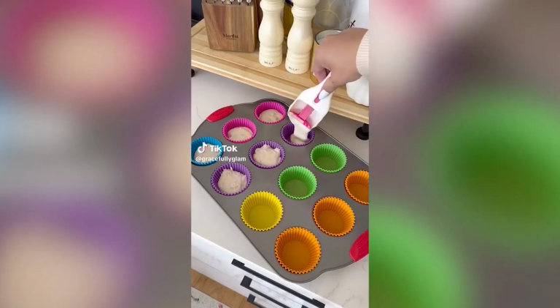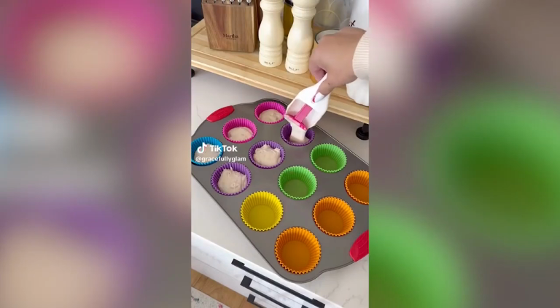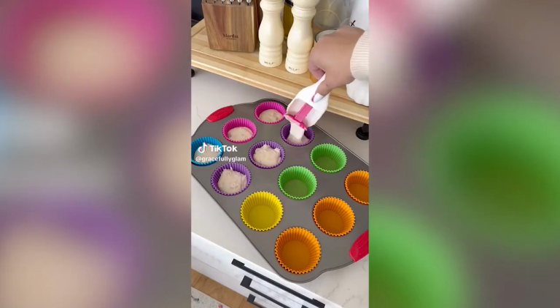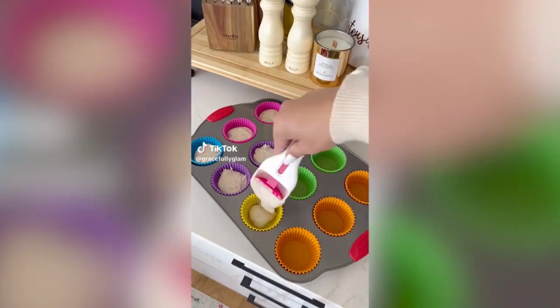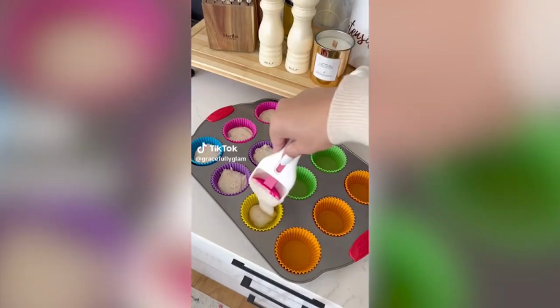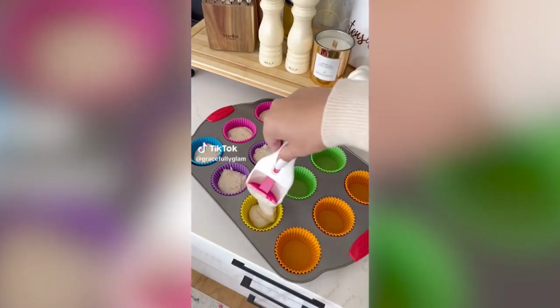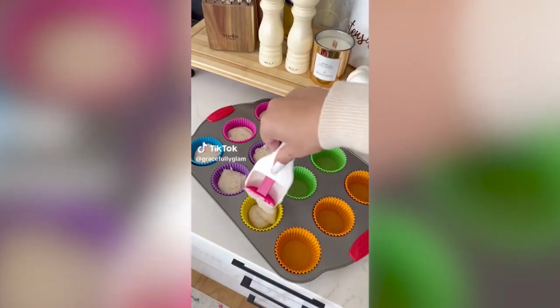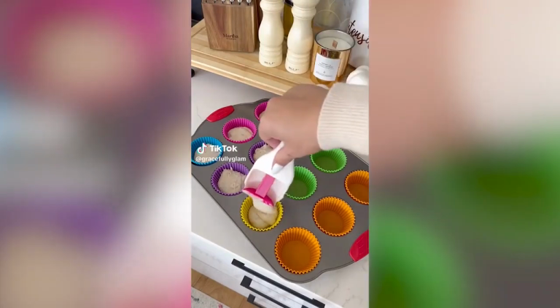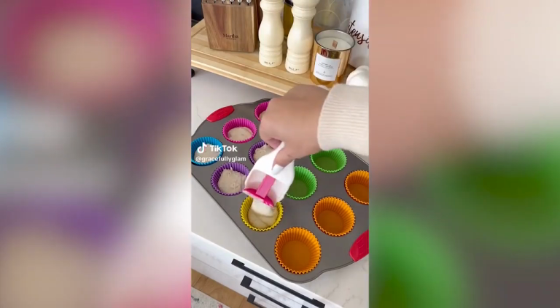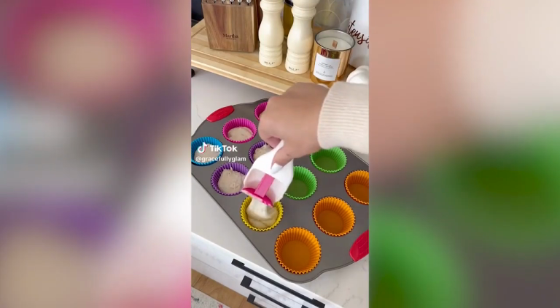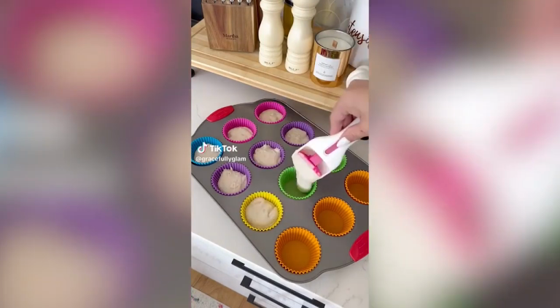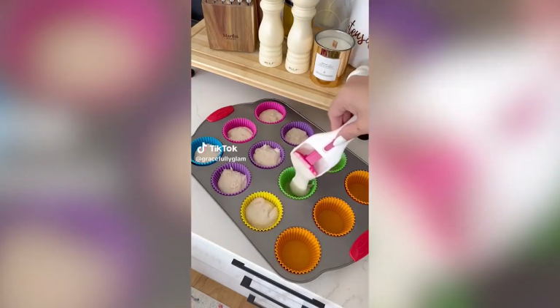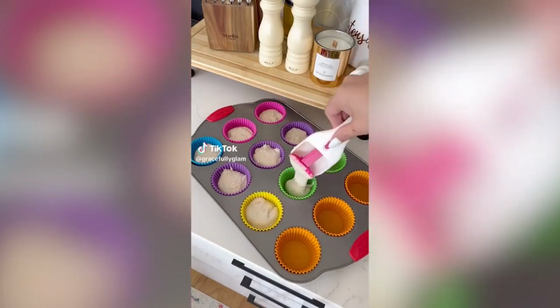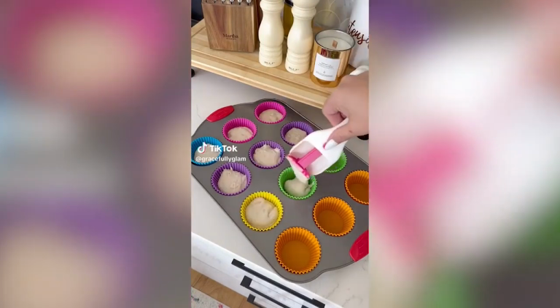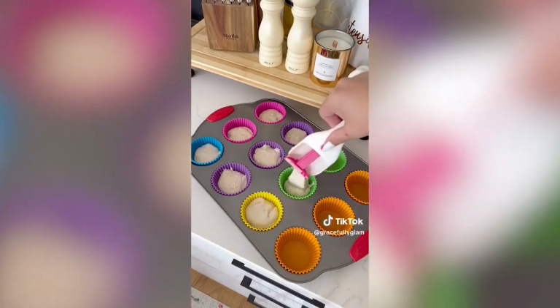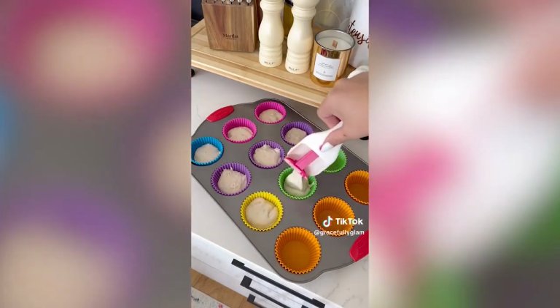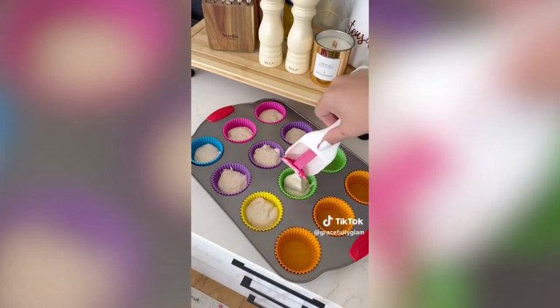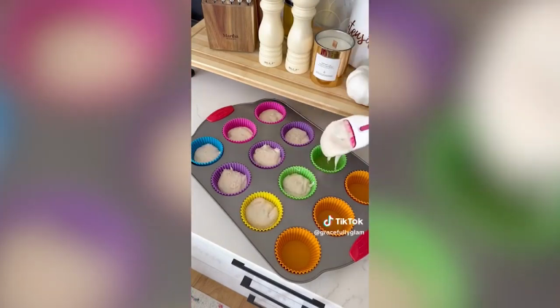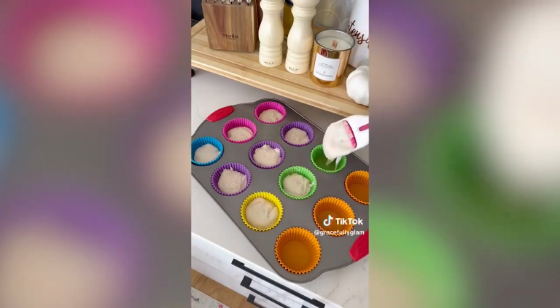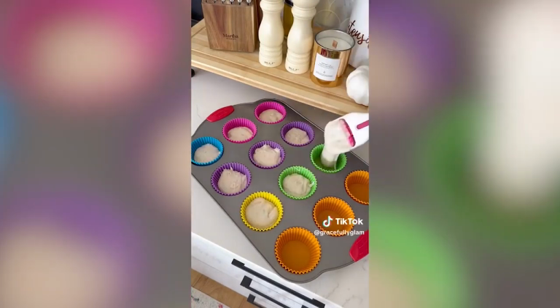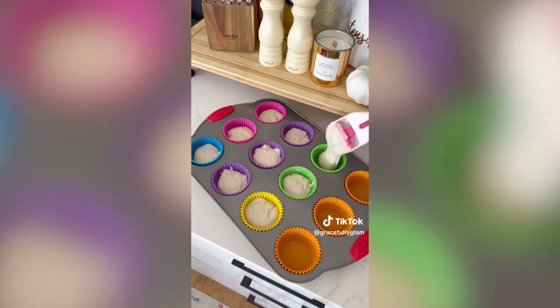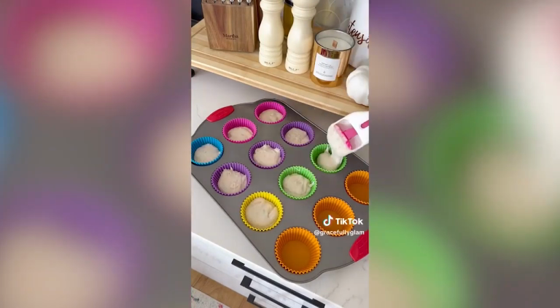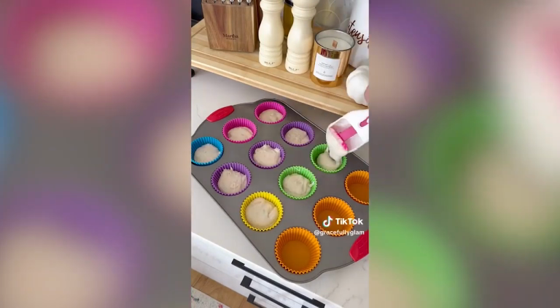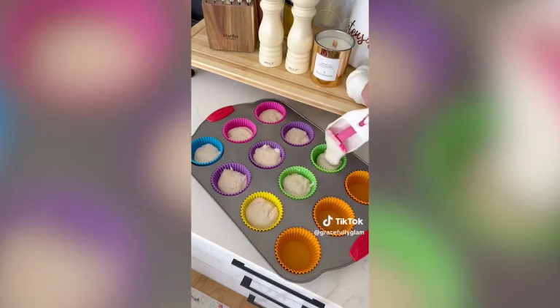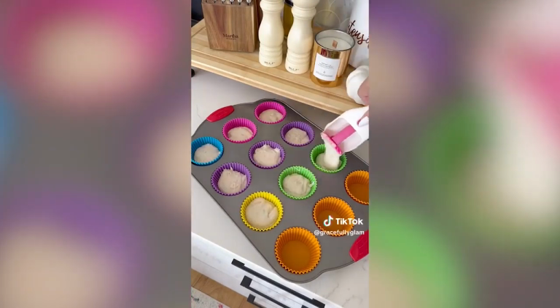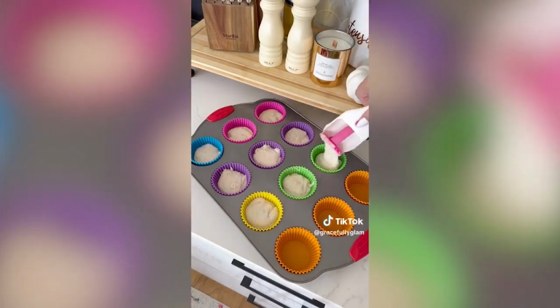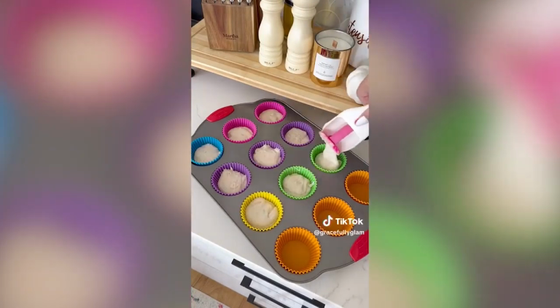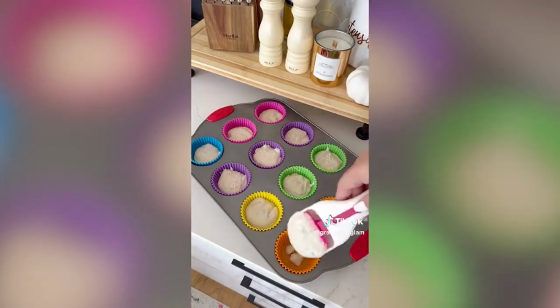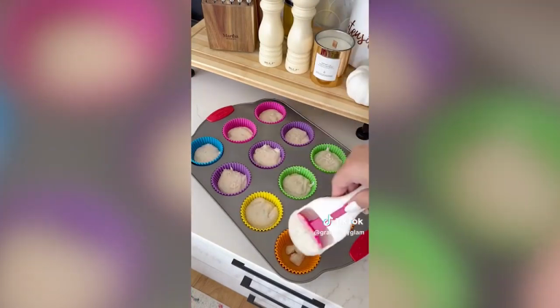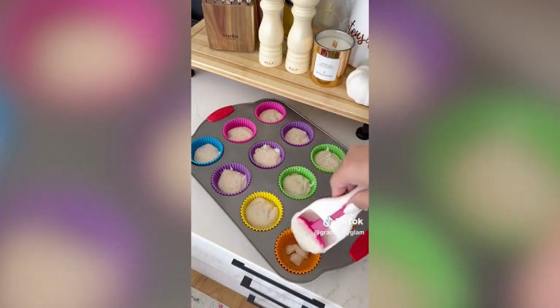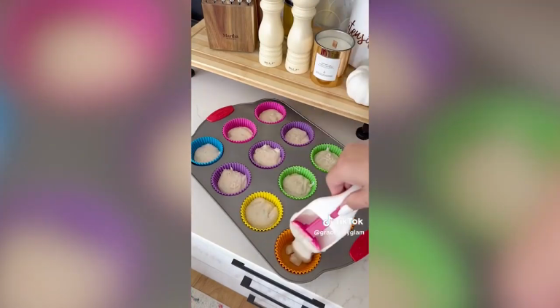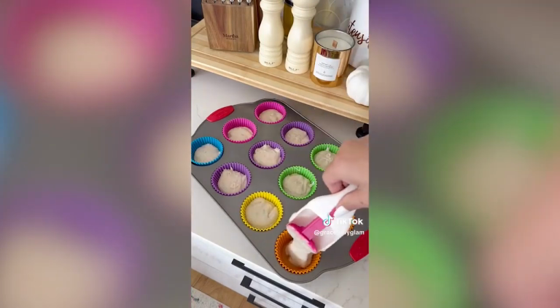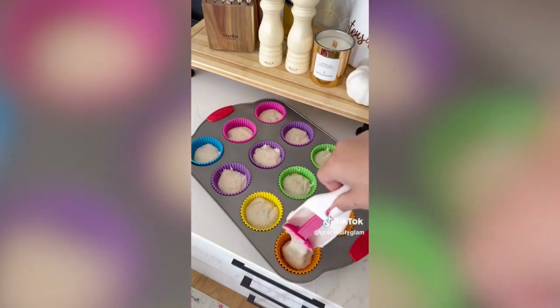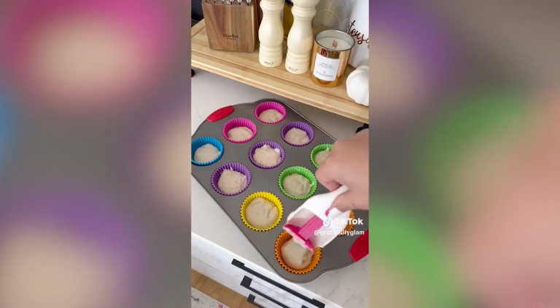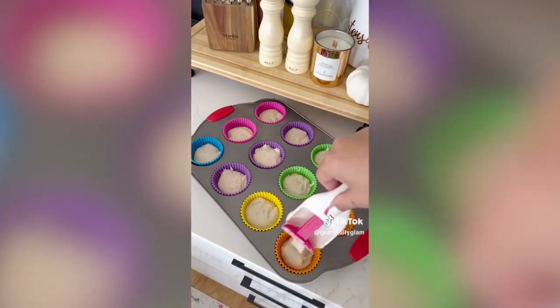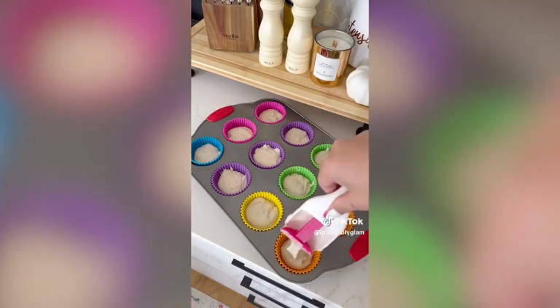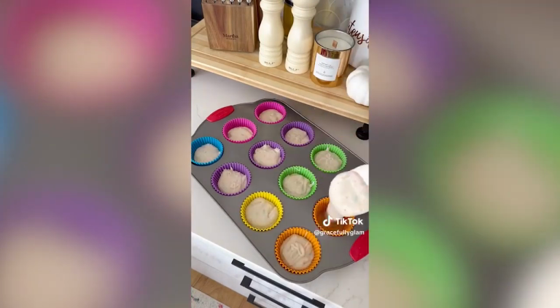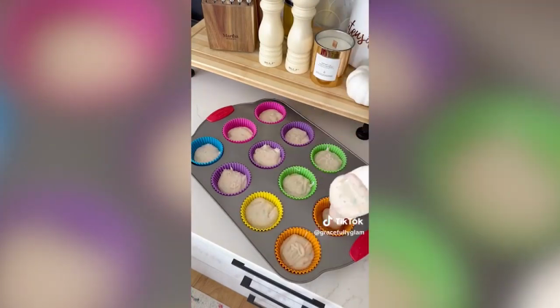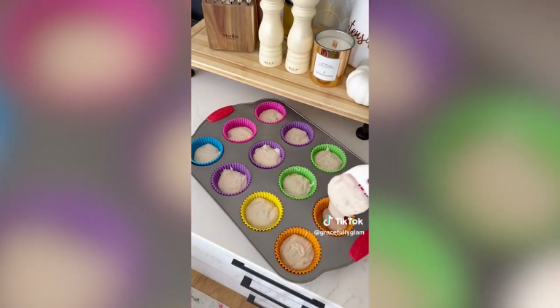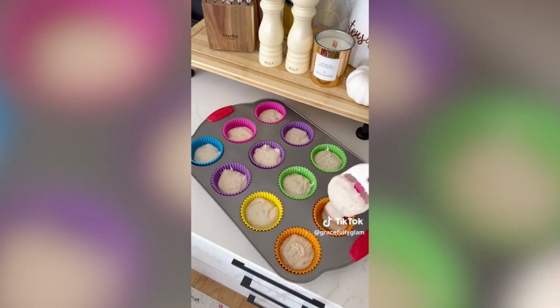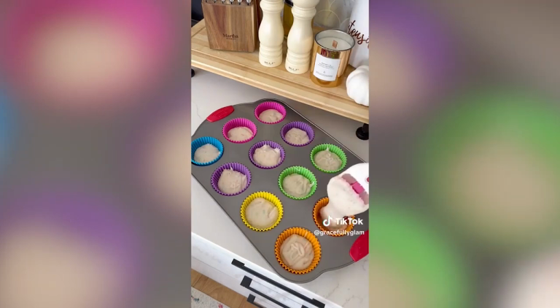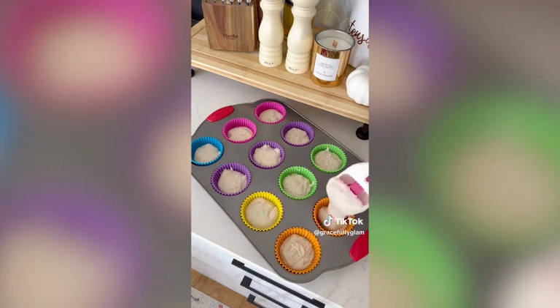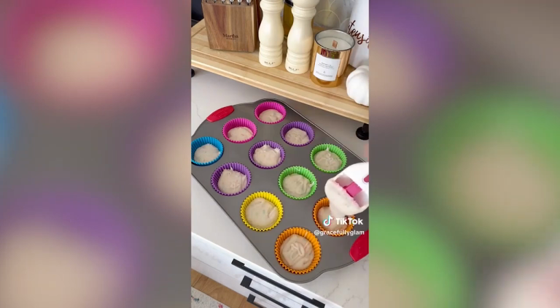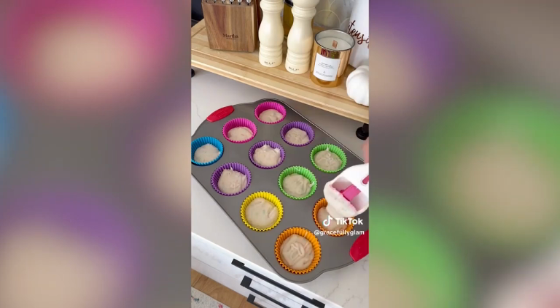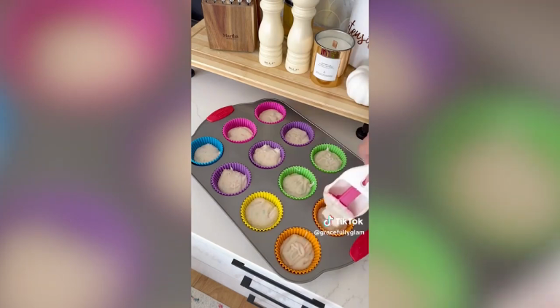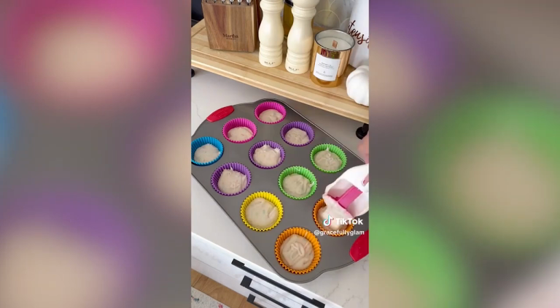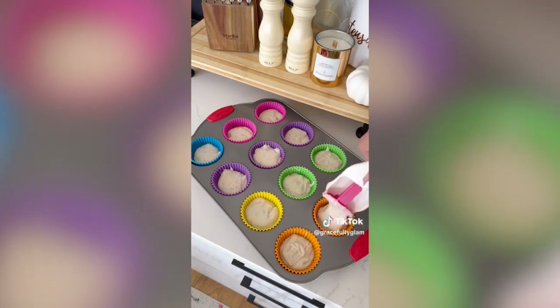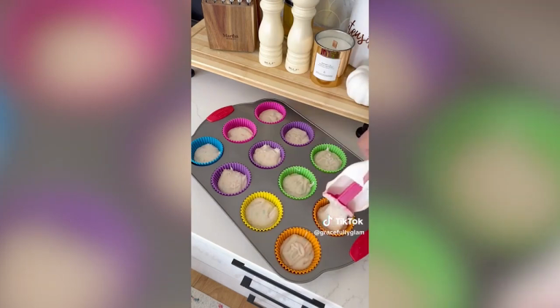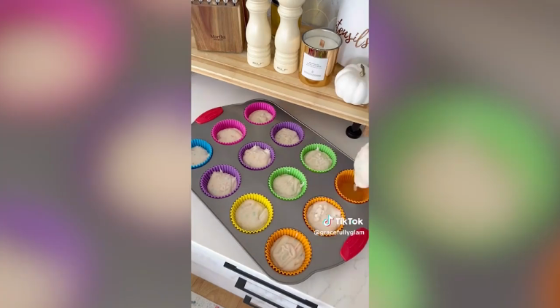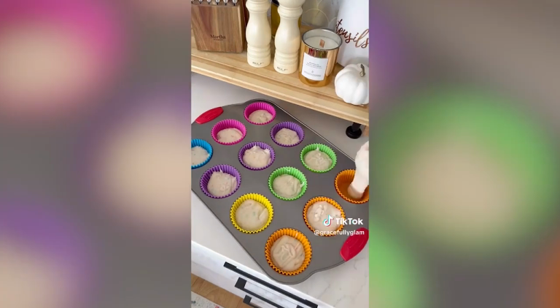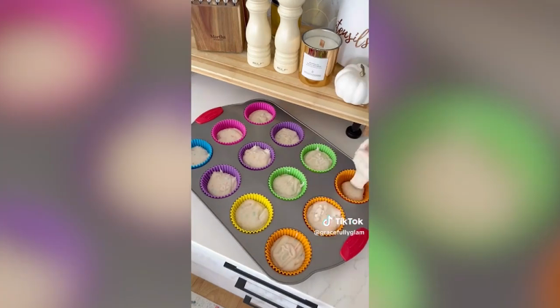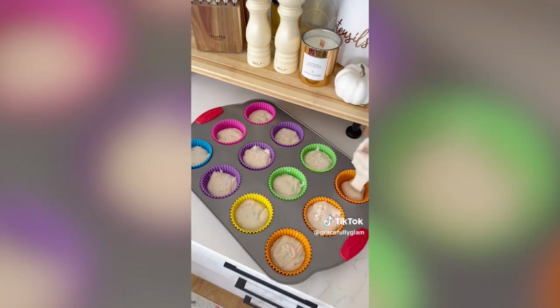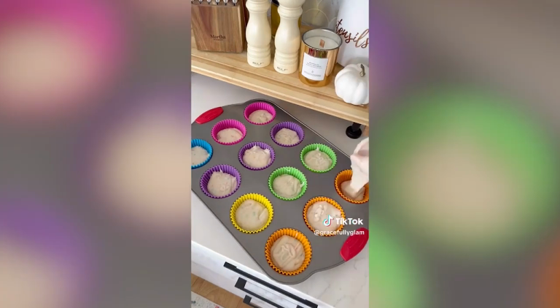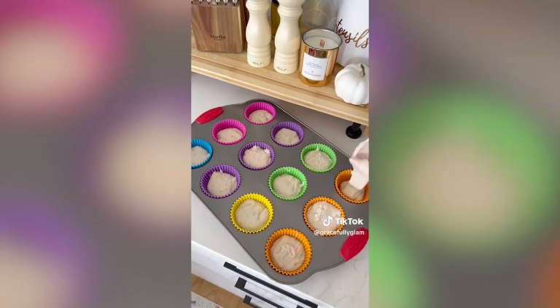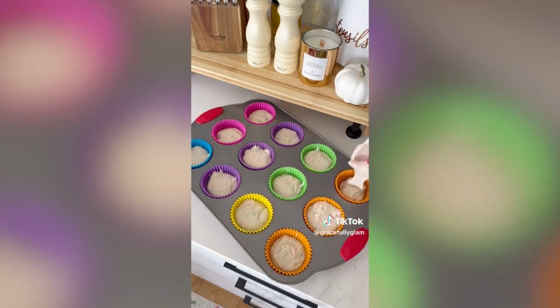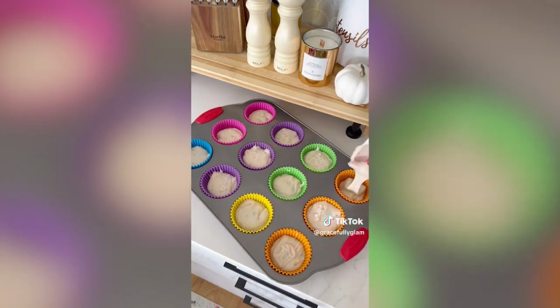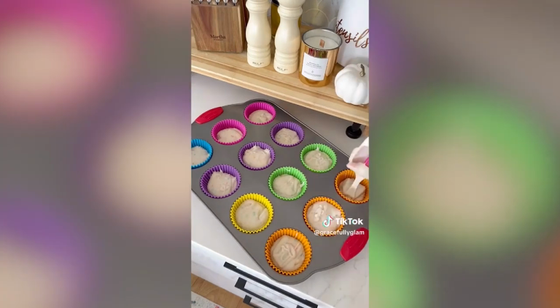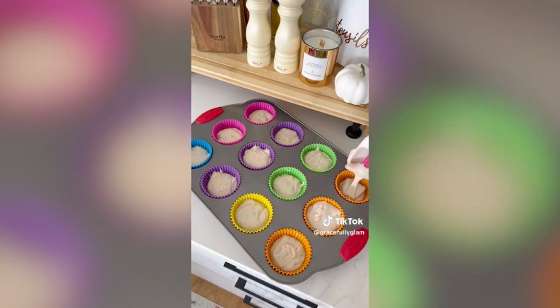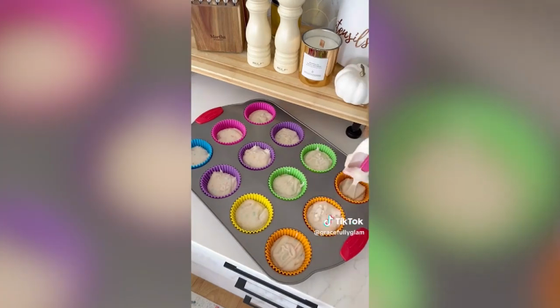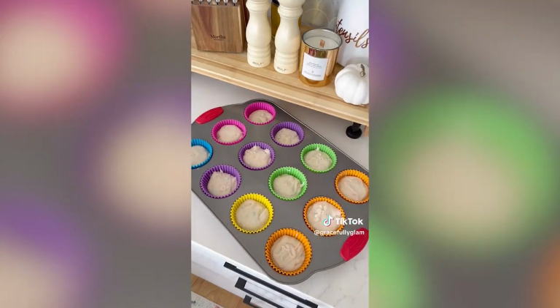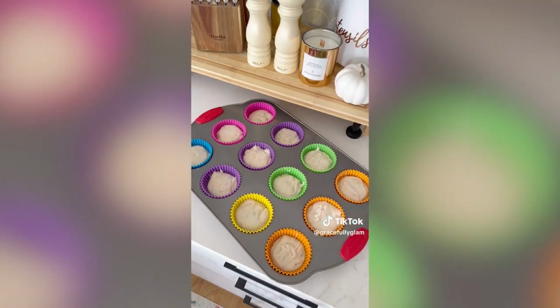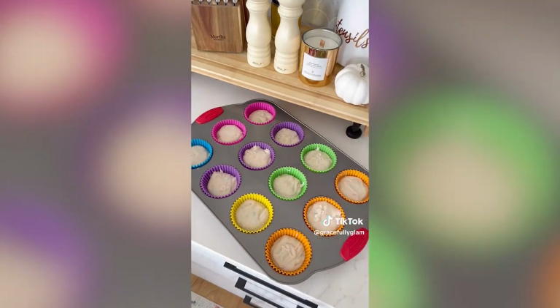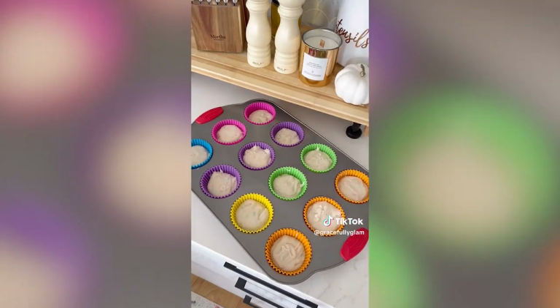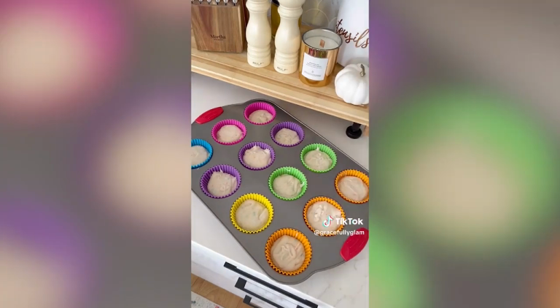The cupcake and muffin scooper dispenses the perfect amount into your cupcake liner and the push button makes for a mess-free counter.